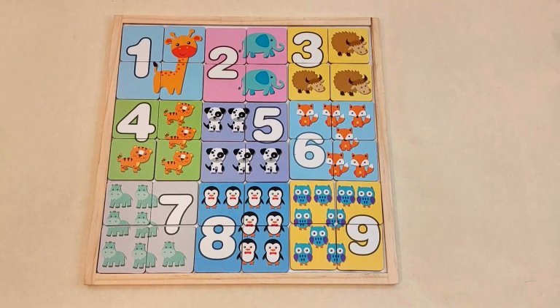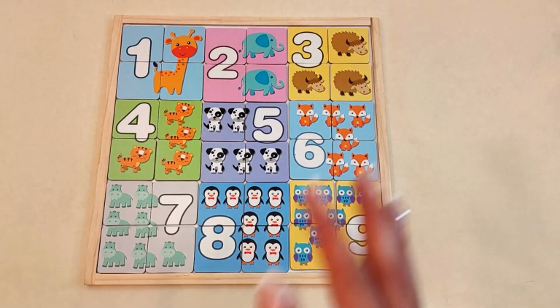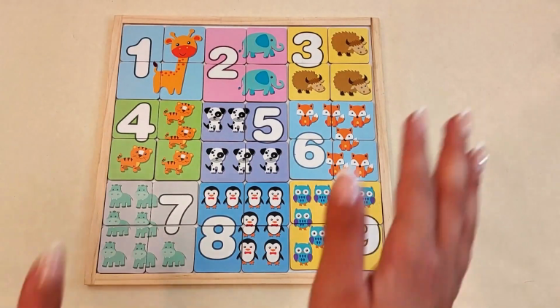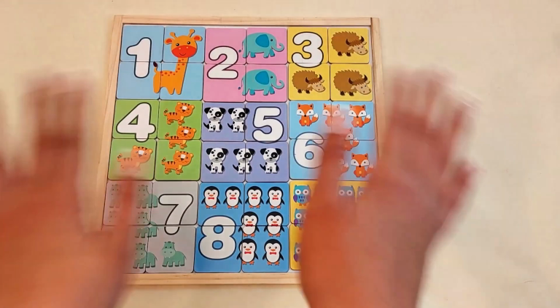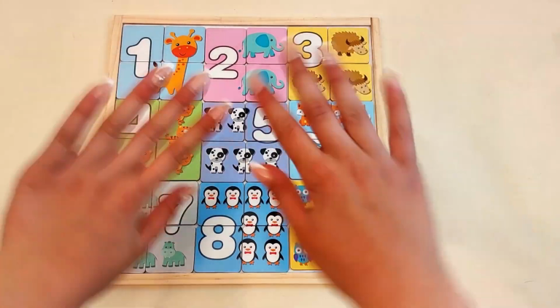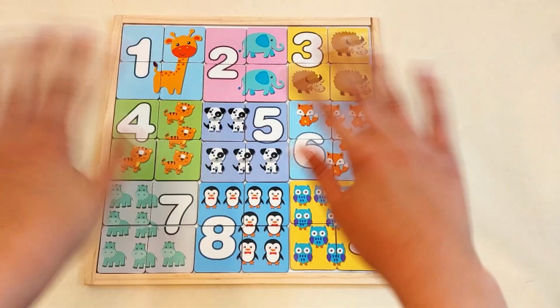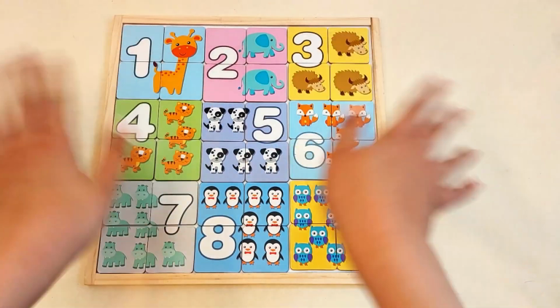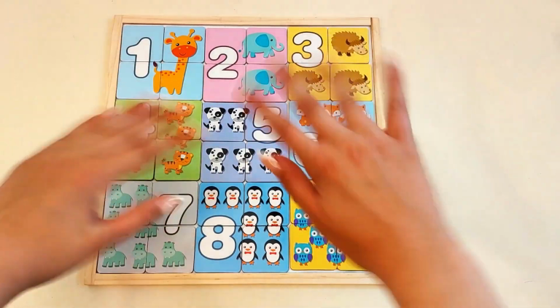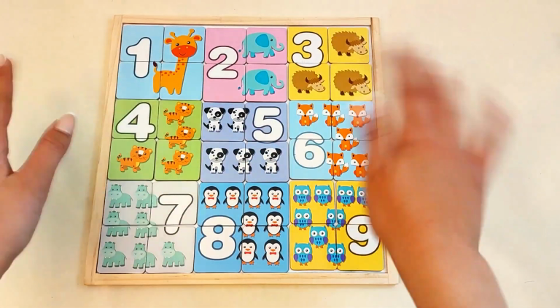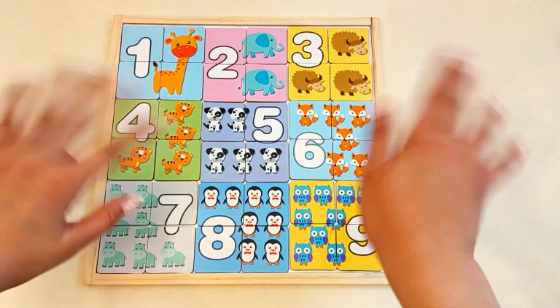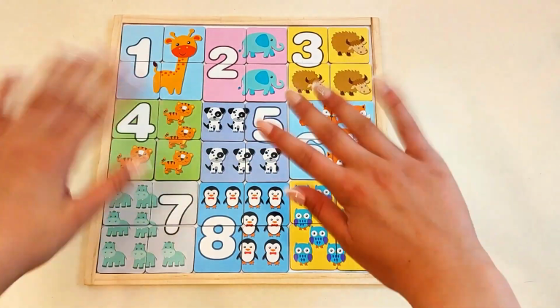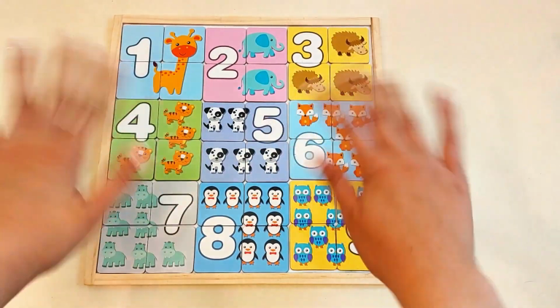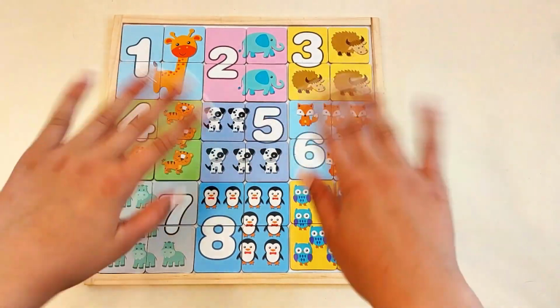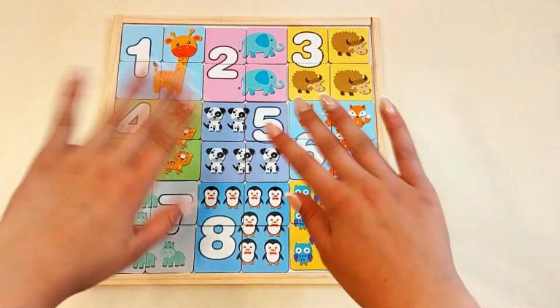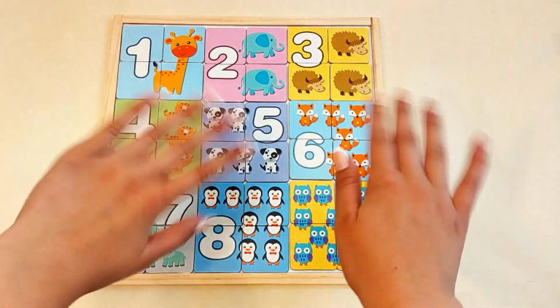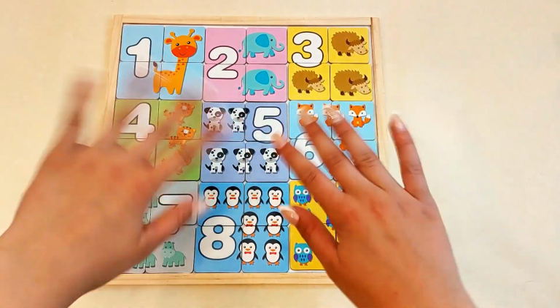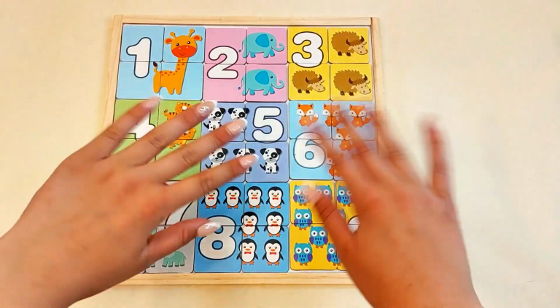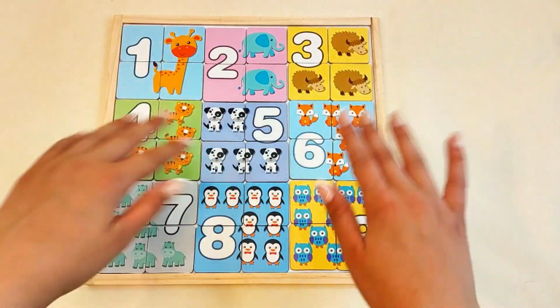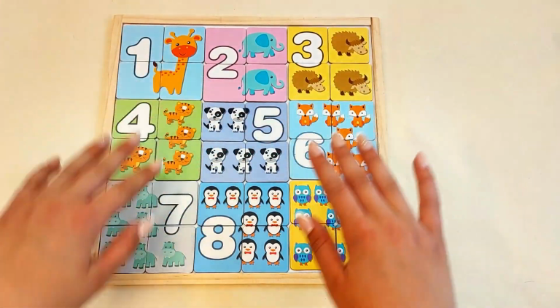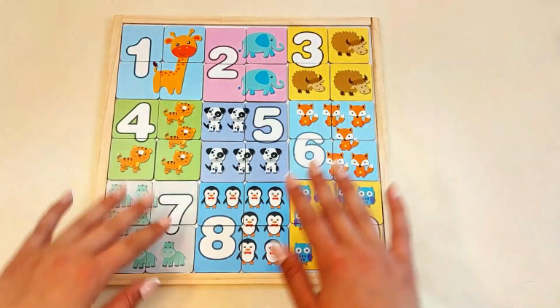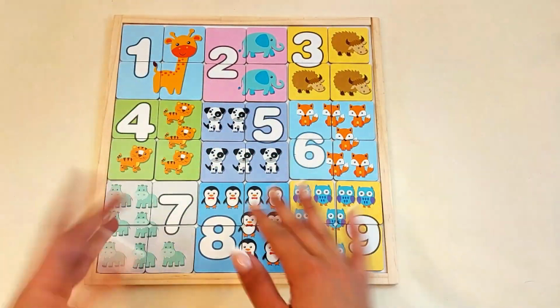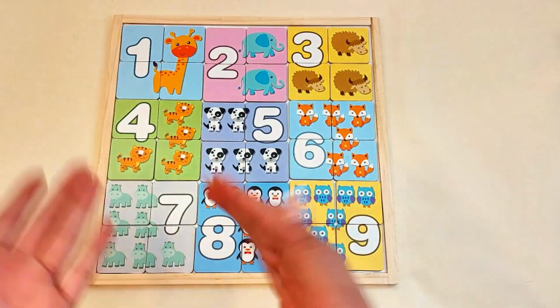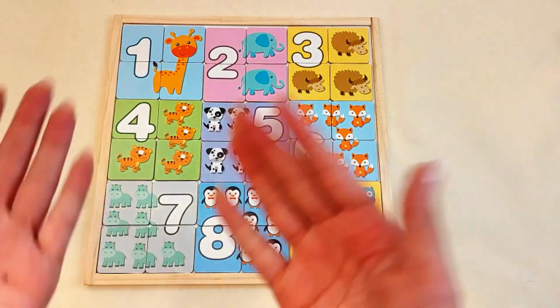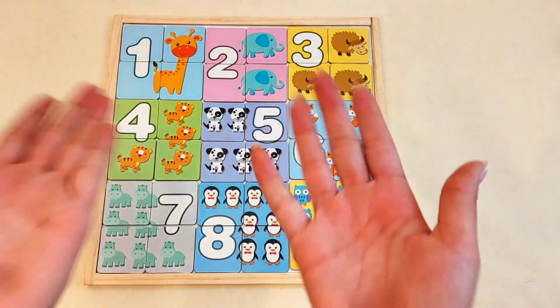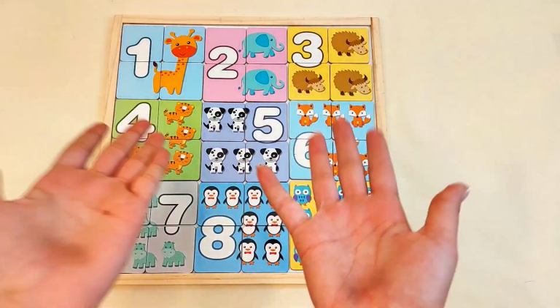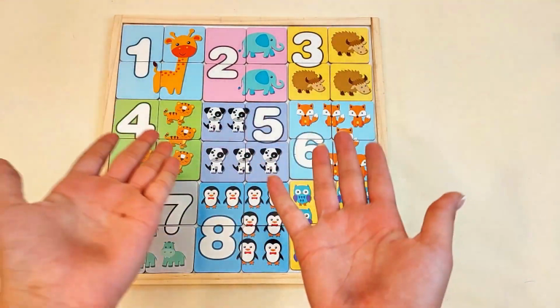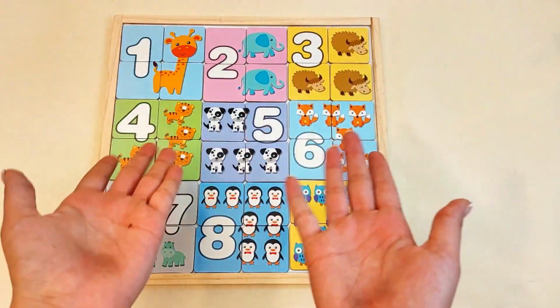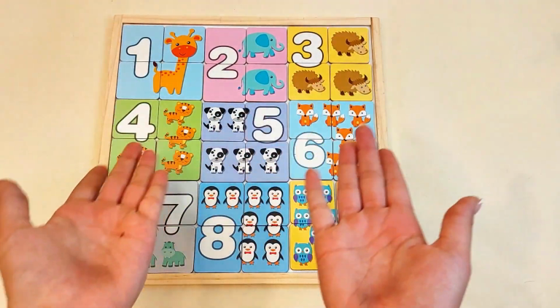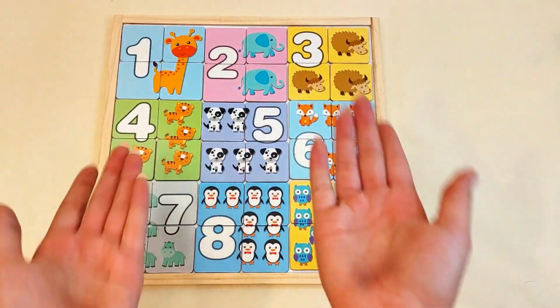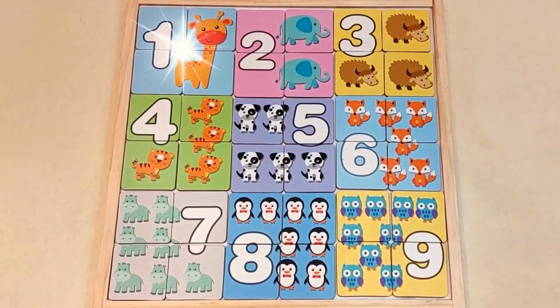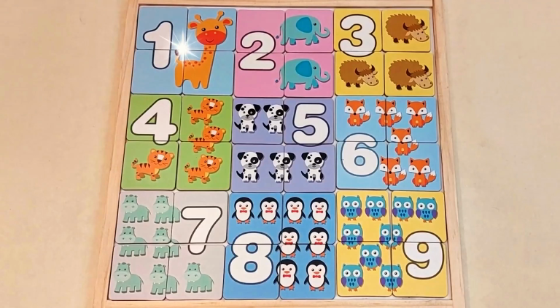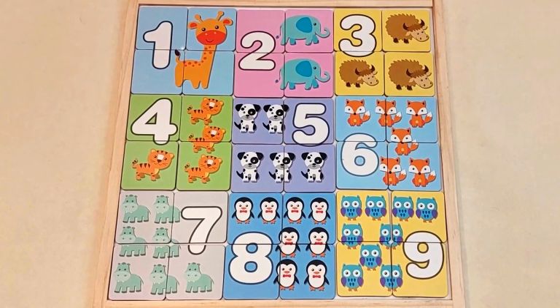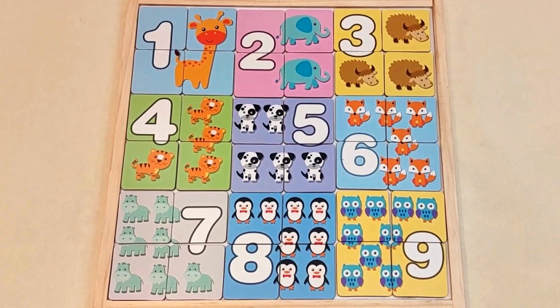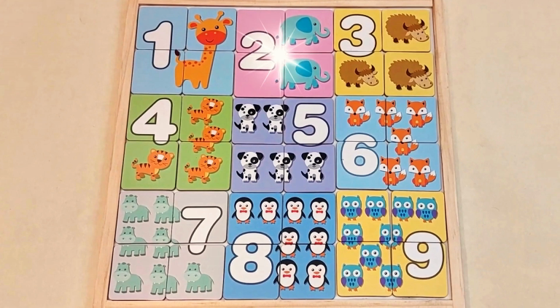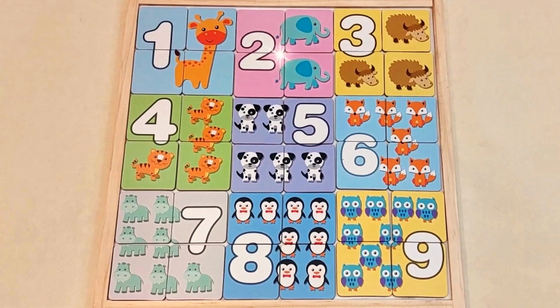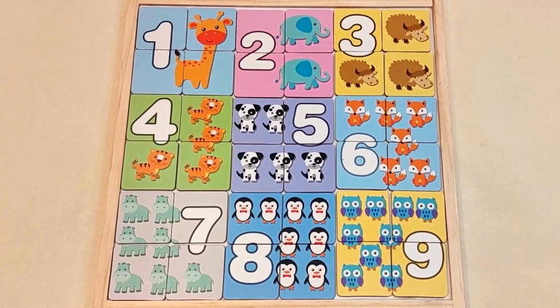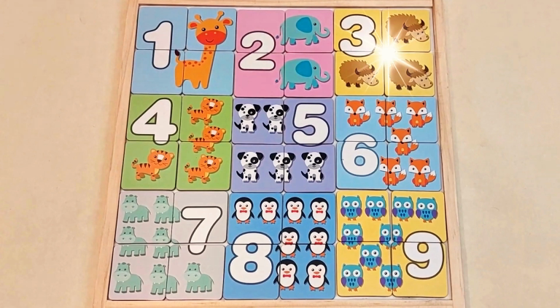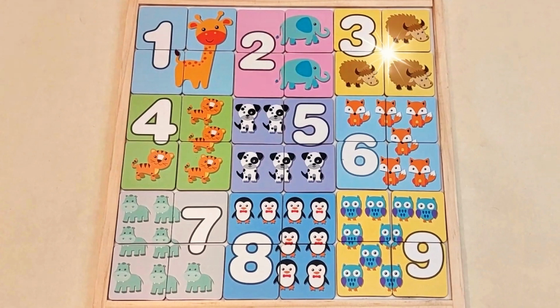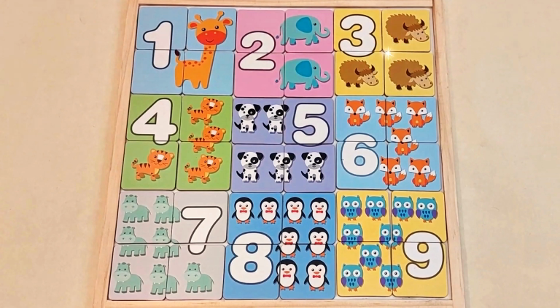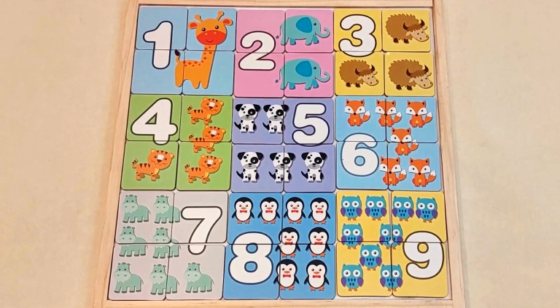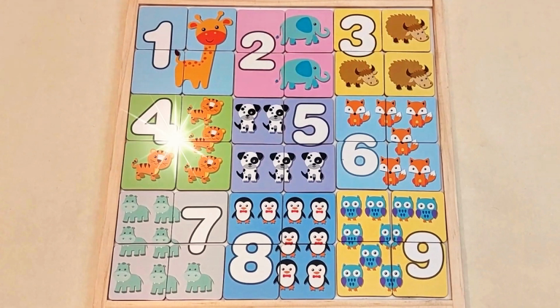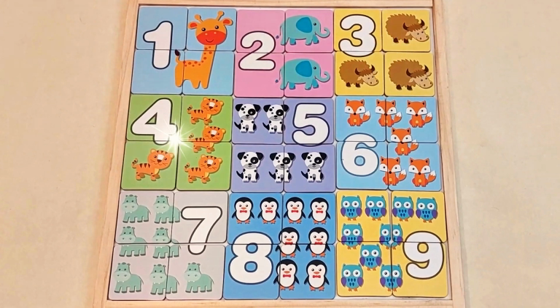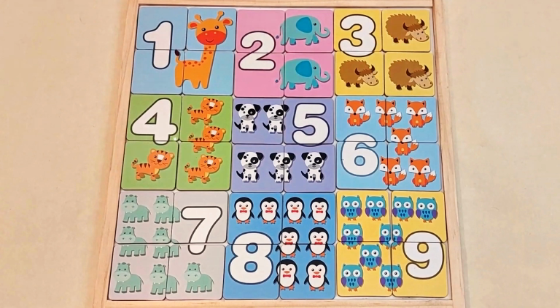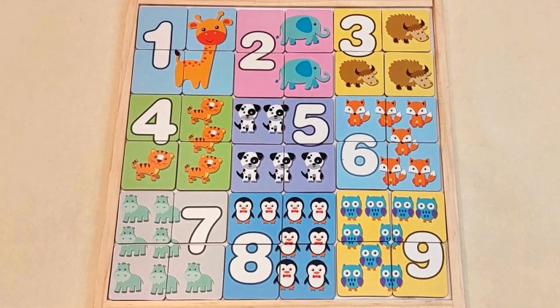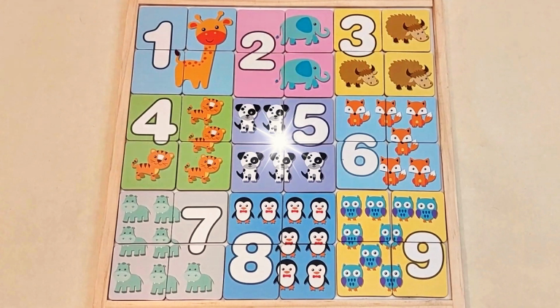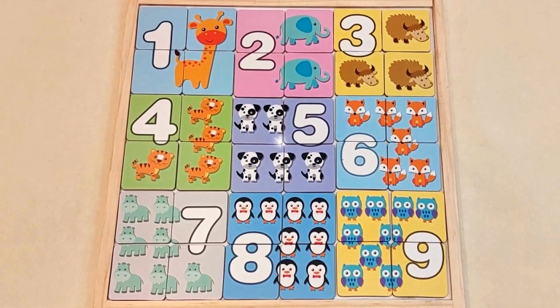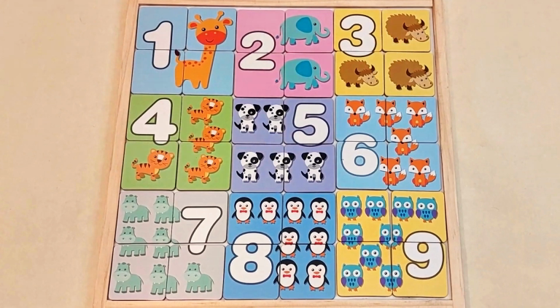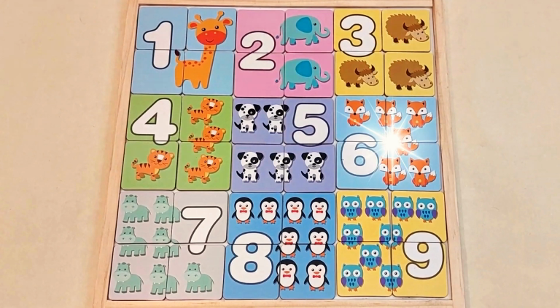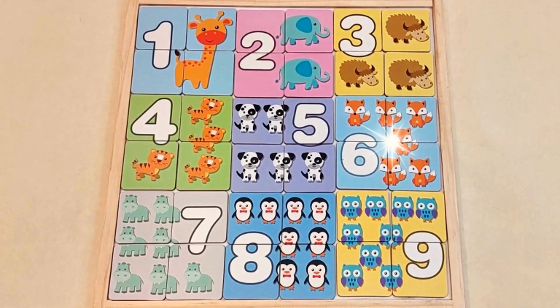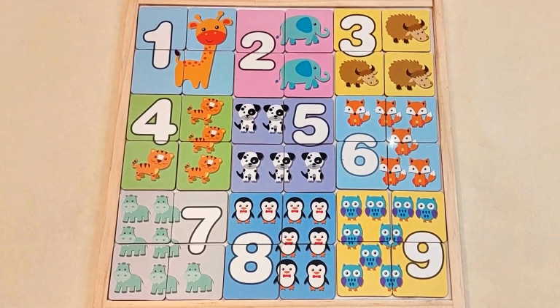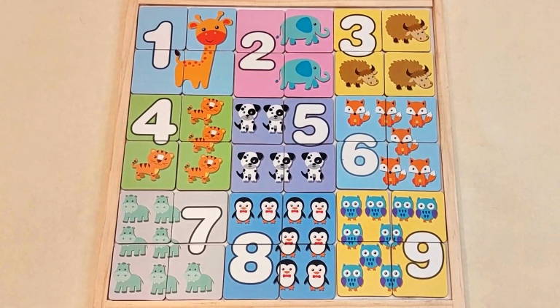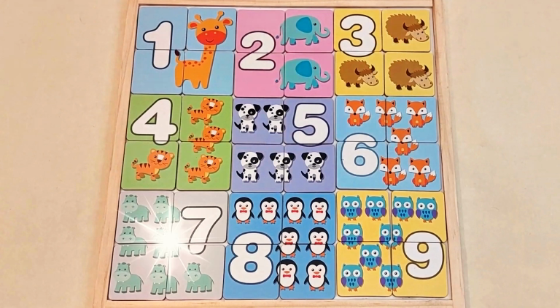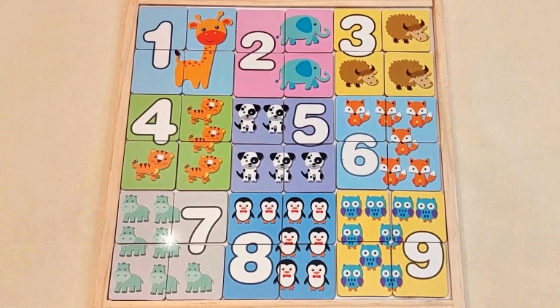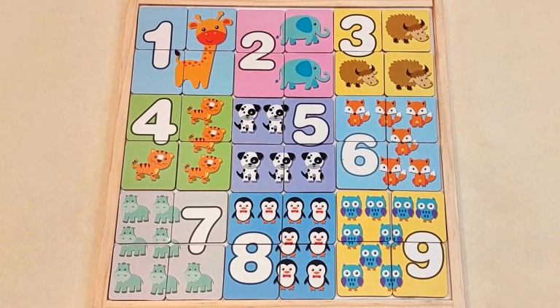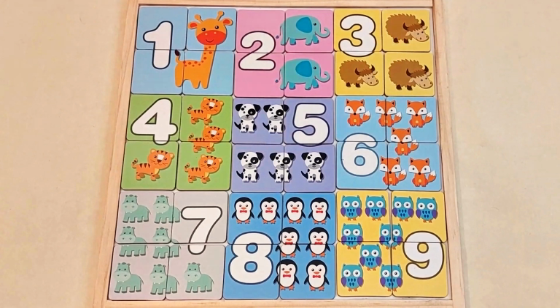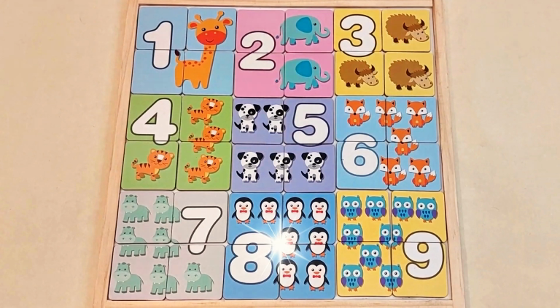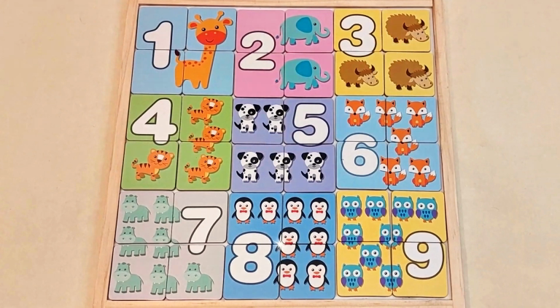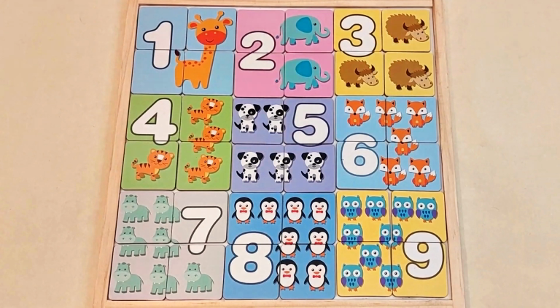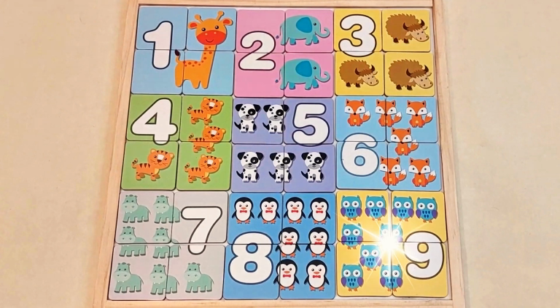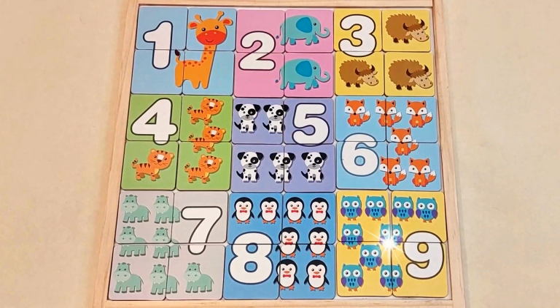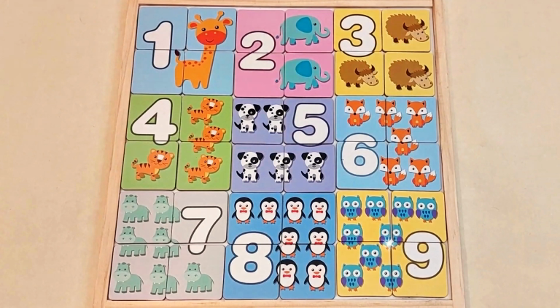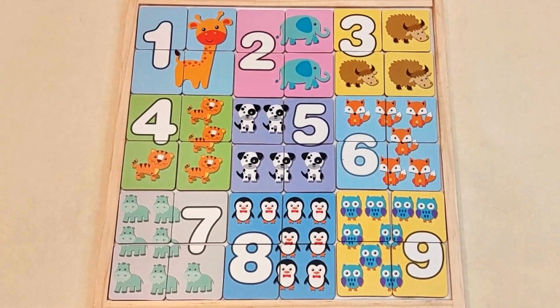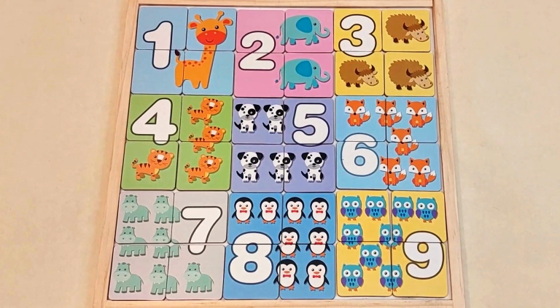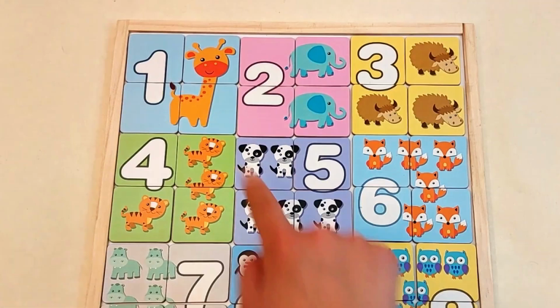Welcome back! We have a new puzzle here. The animals will help us learn how to count. Let's take a look.